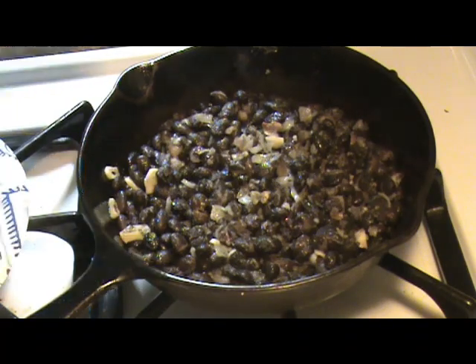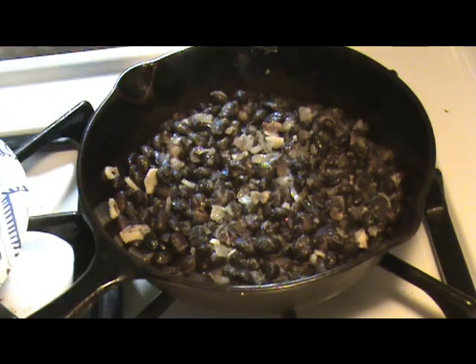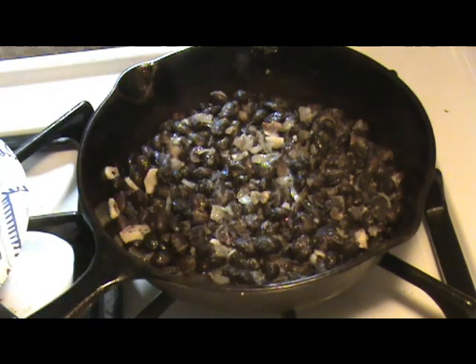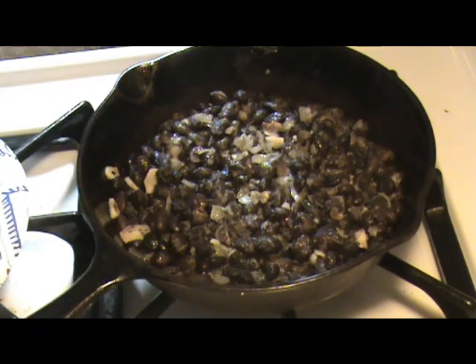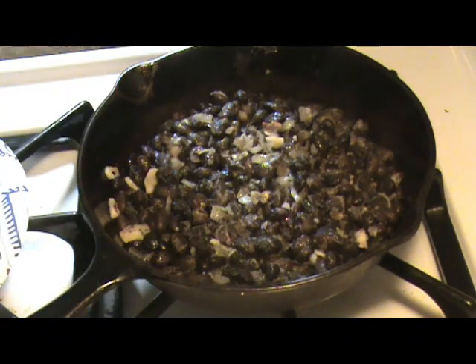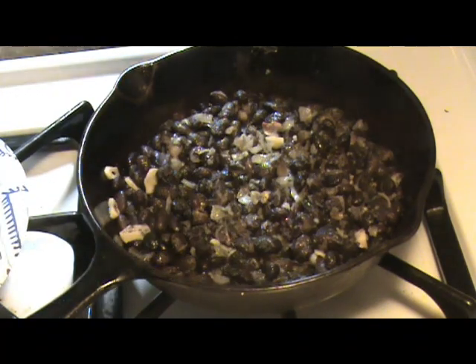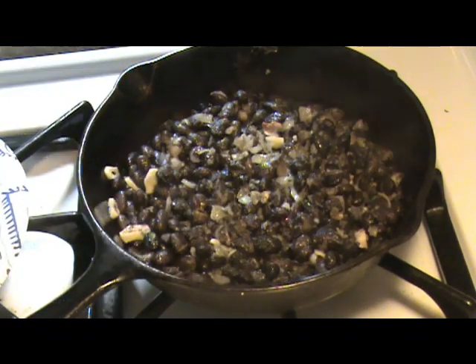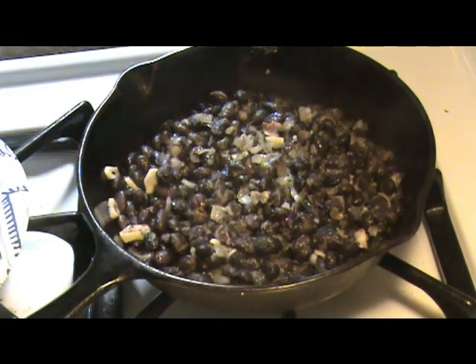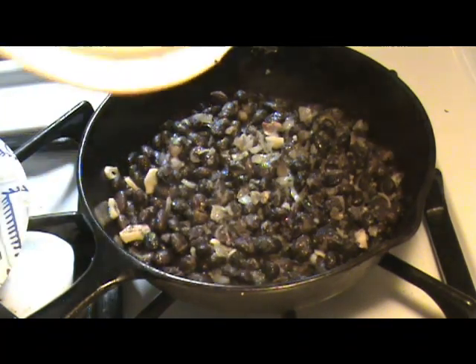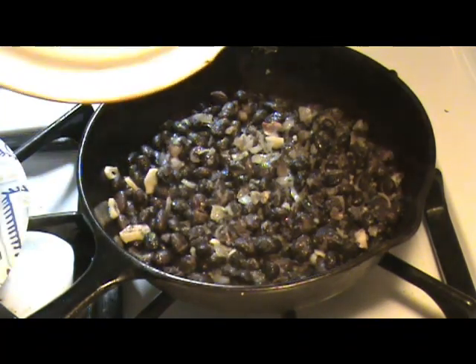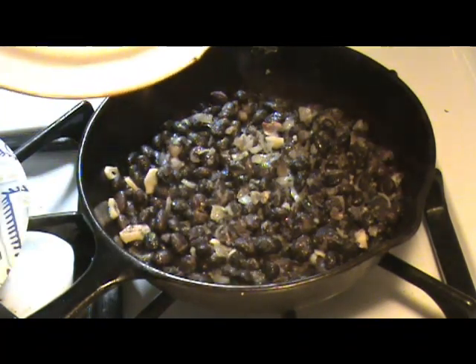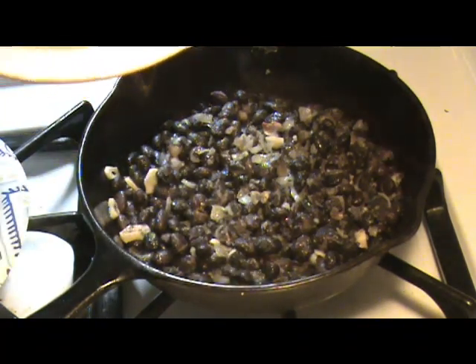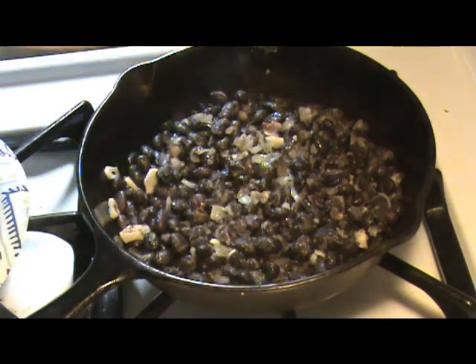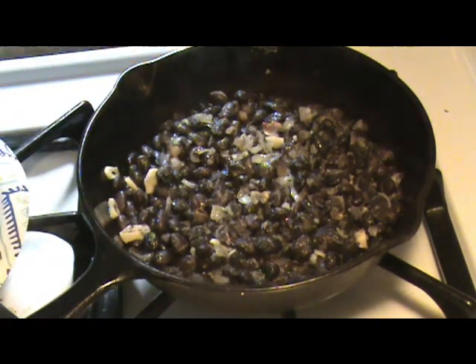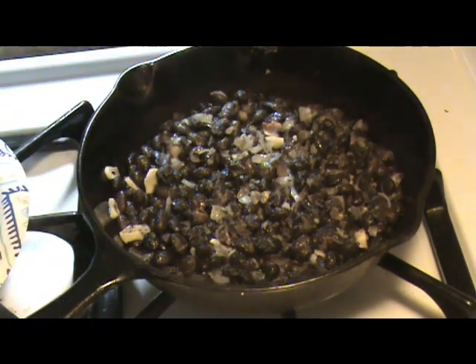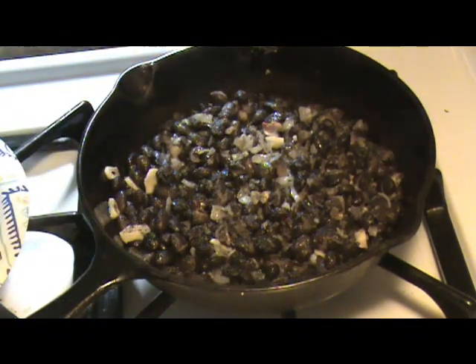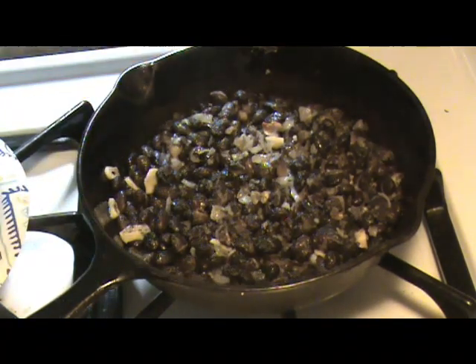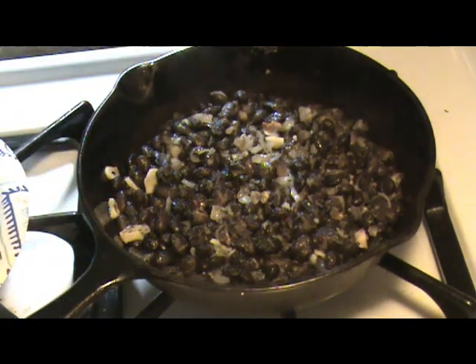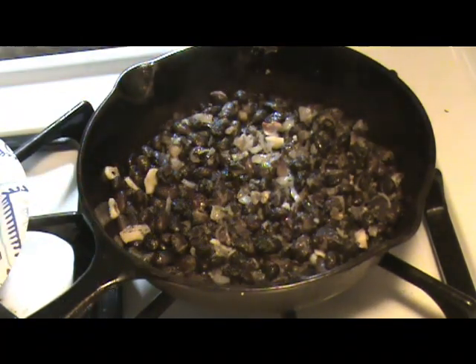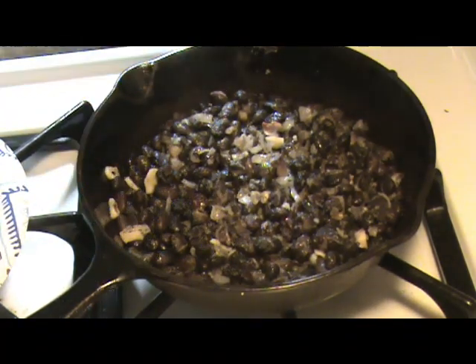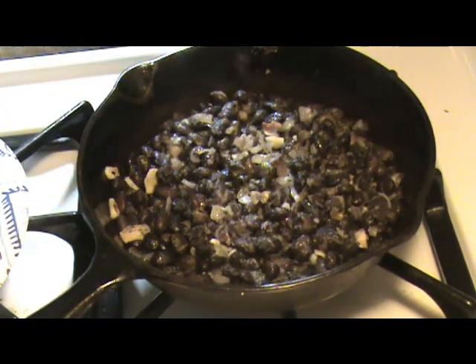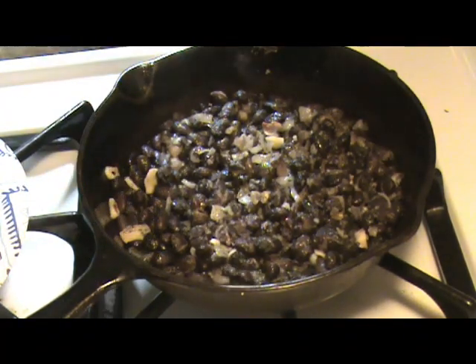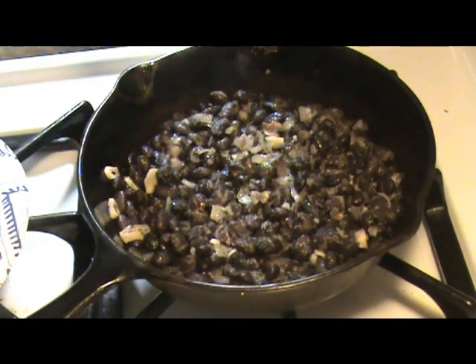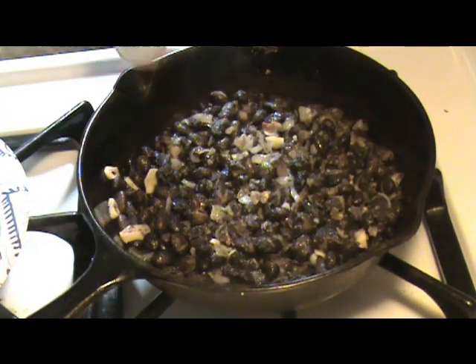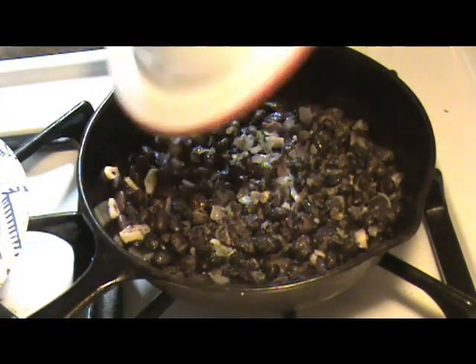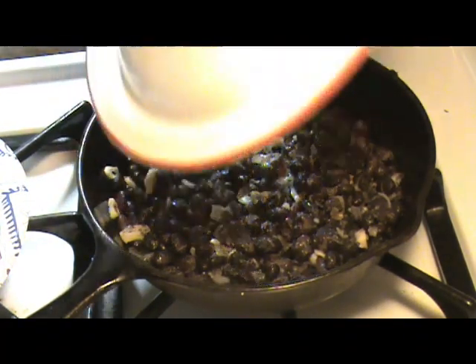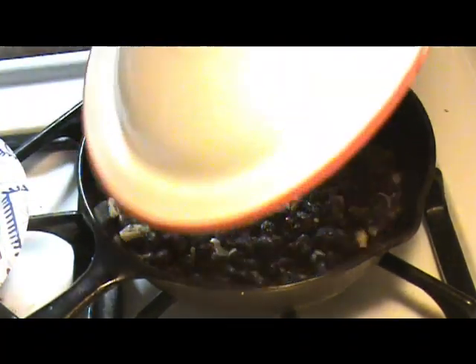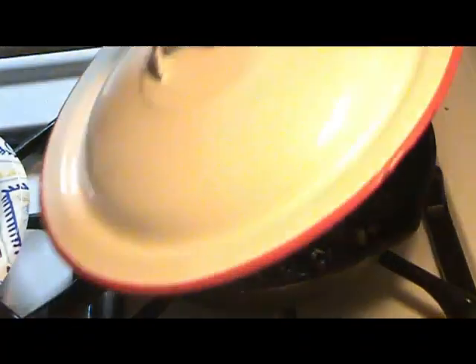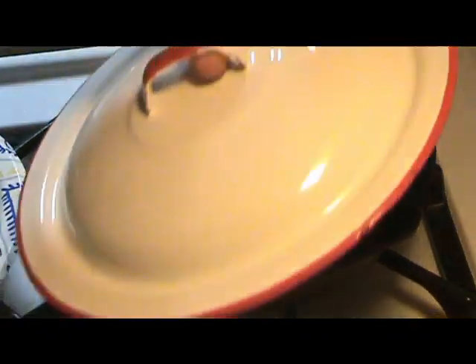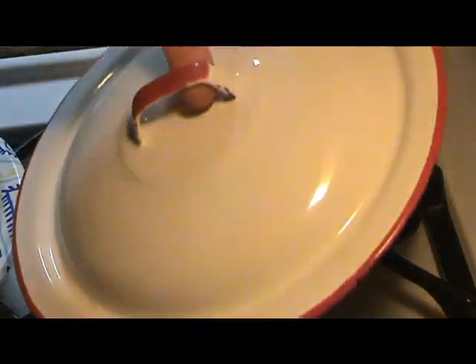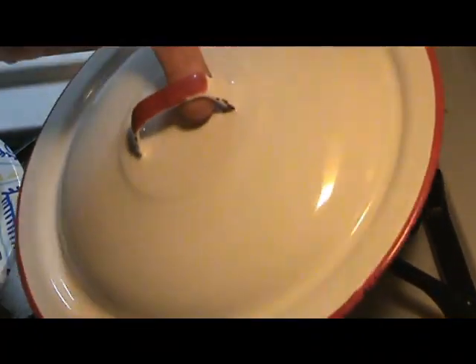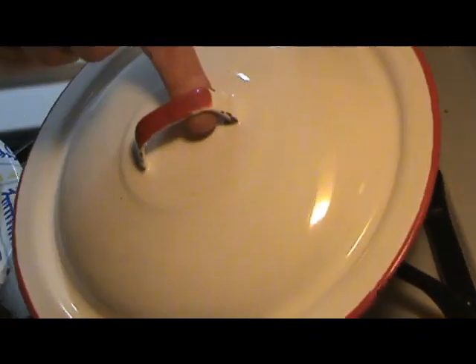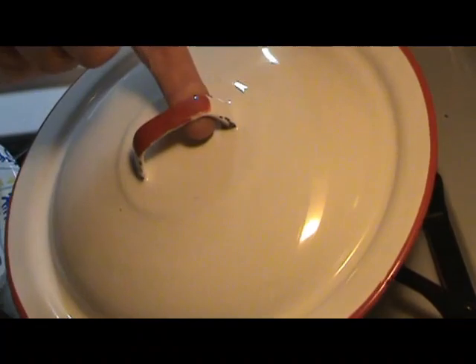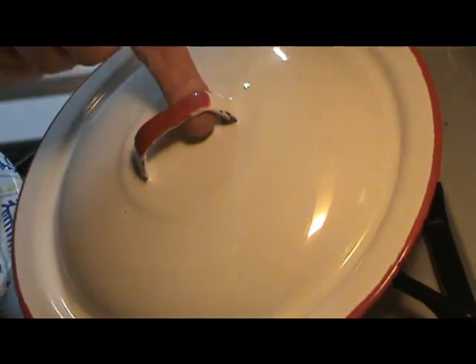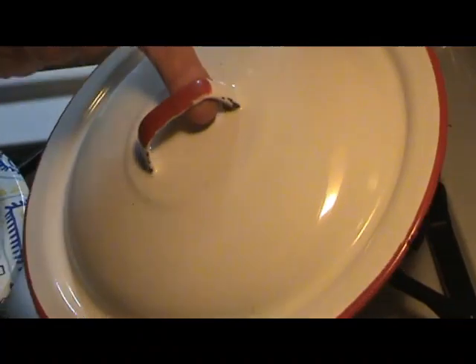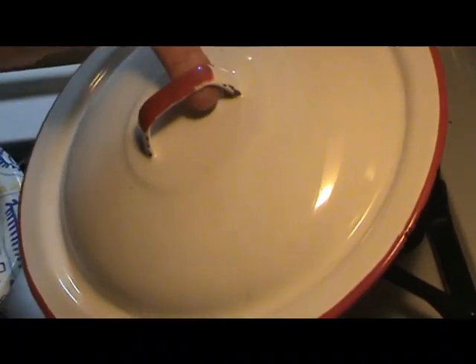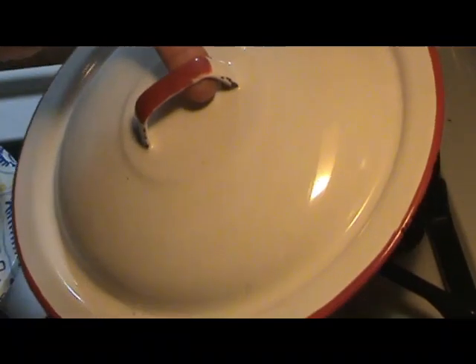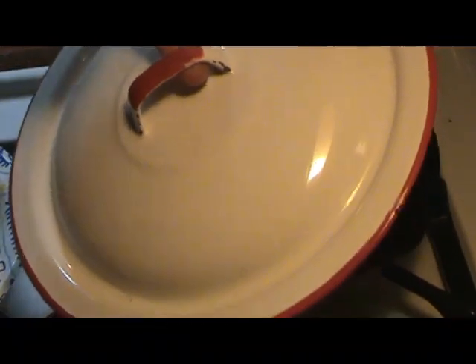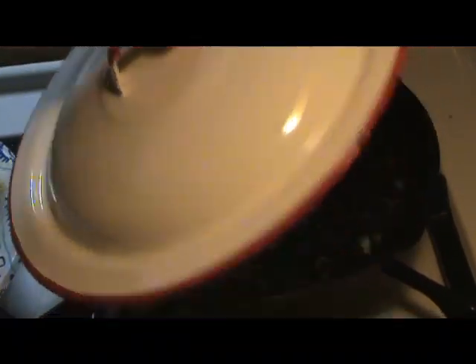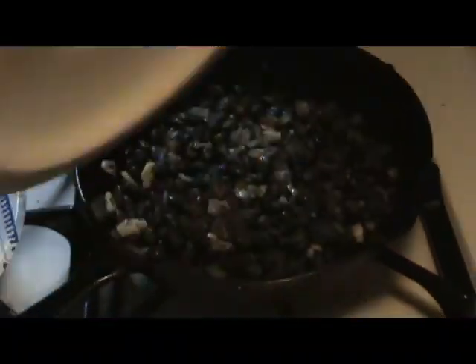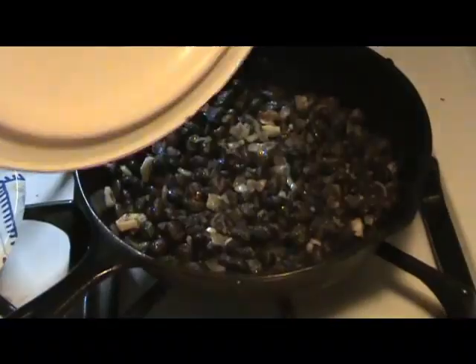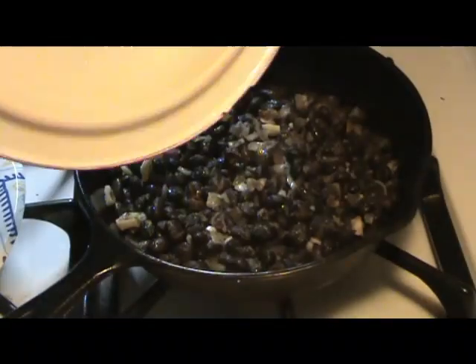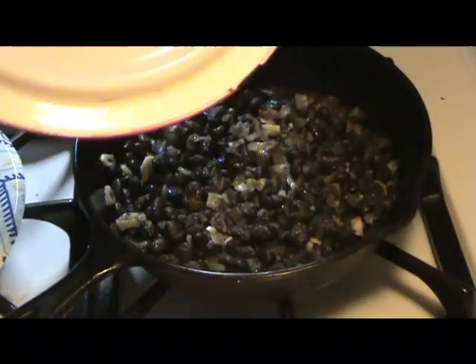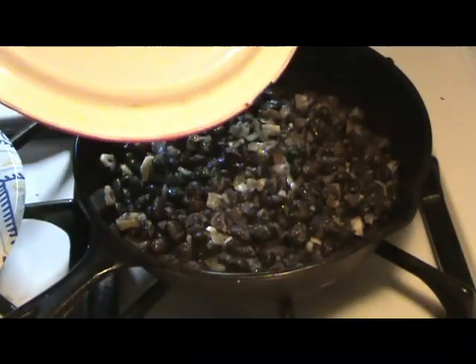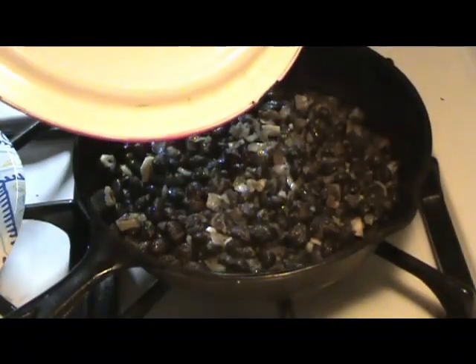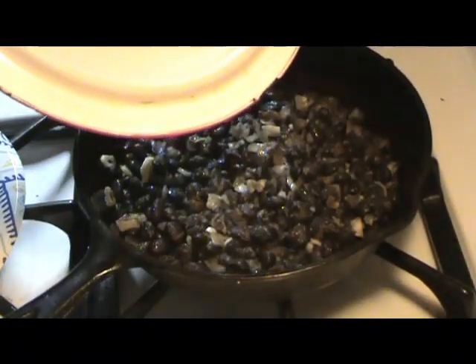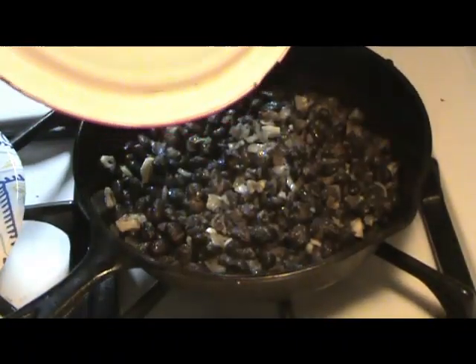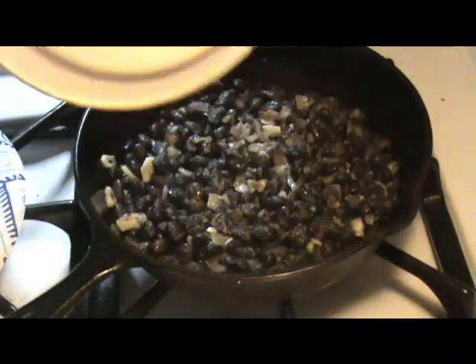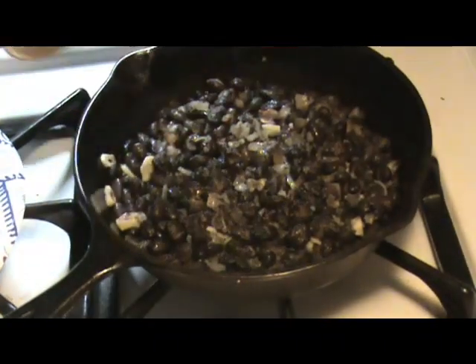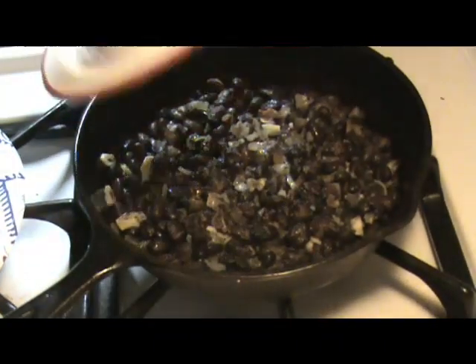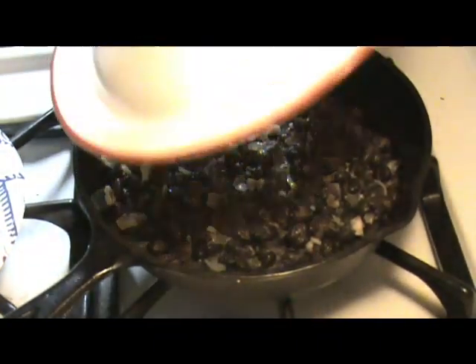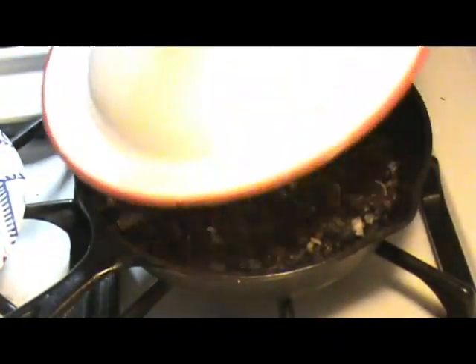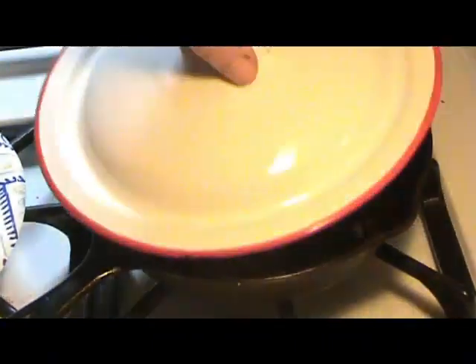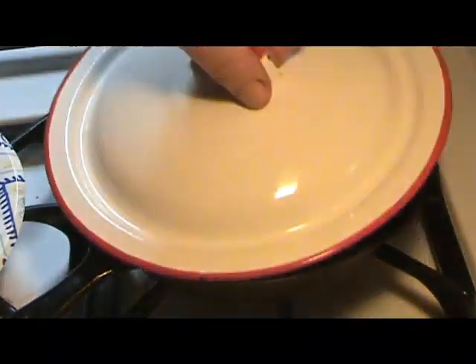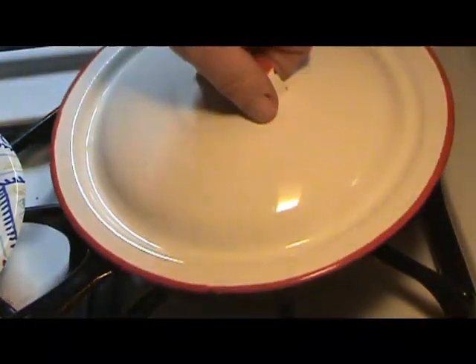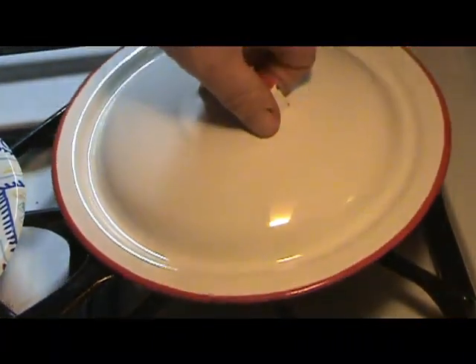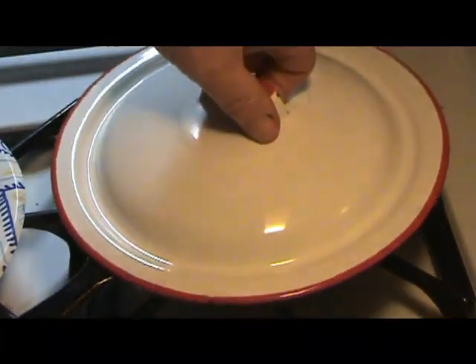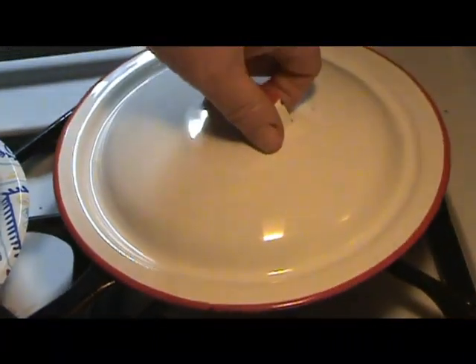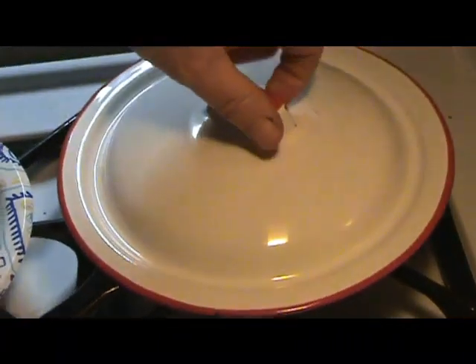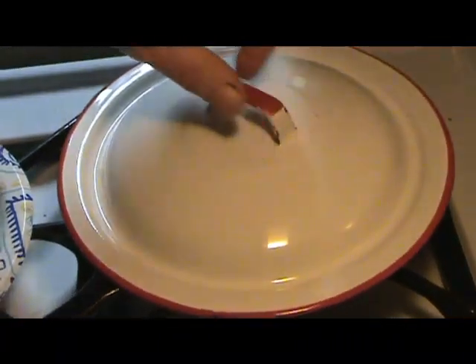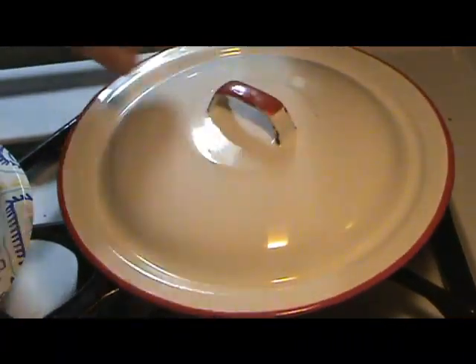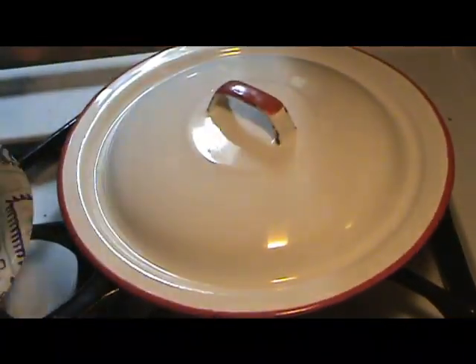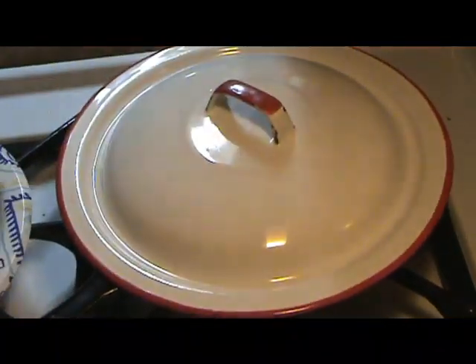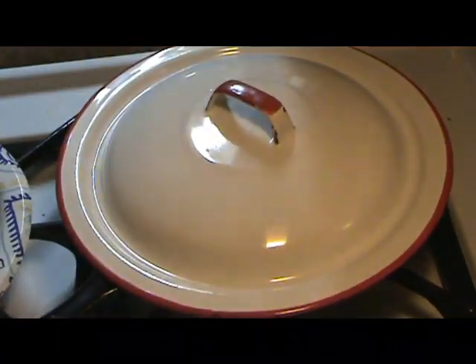I saved this cover from a pan I could no longer use — an enamel pan. It happens to fit perfectly on my 8-inch skillet.